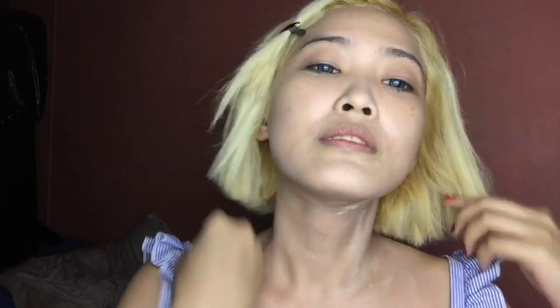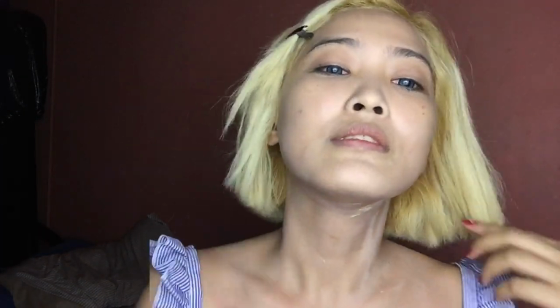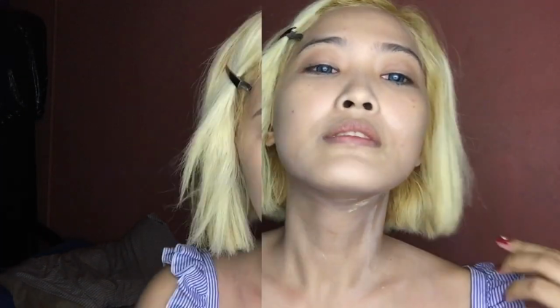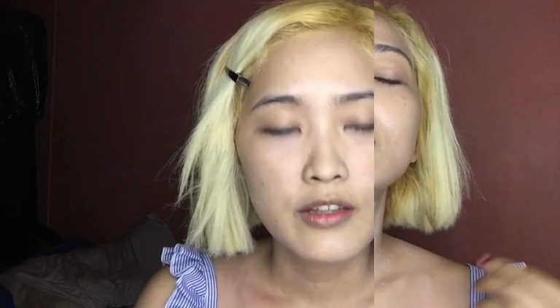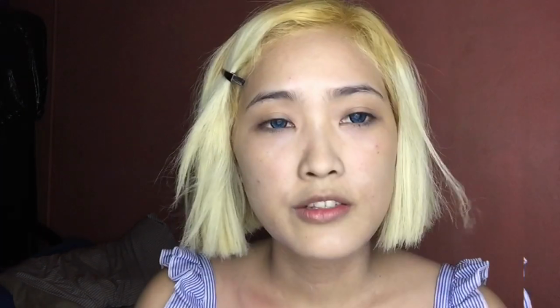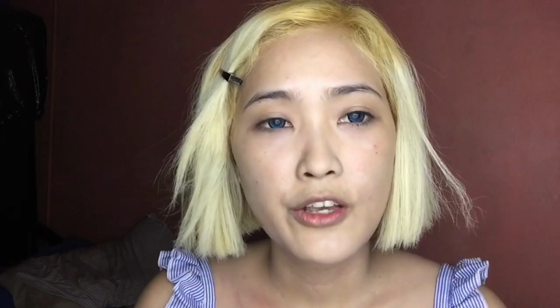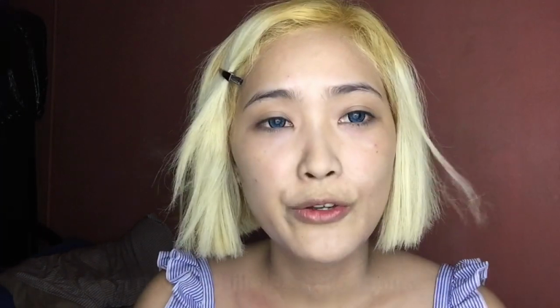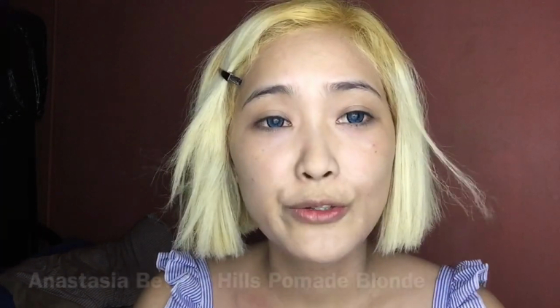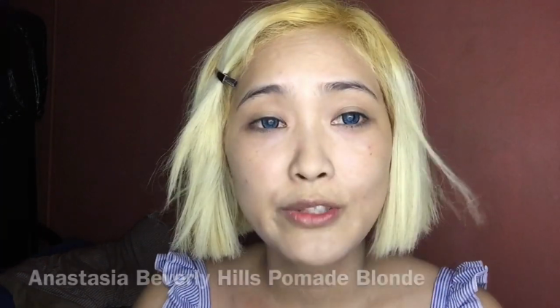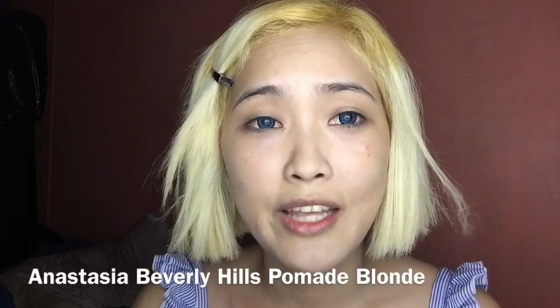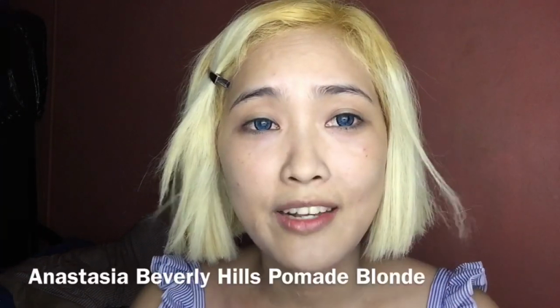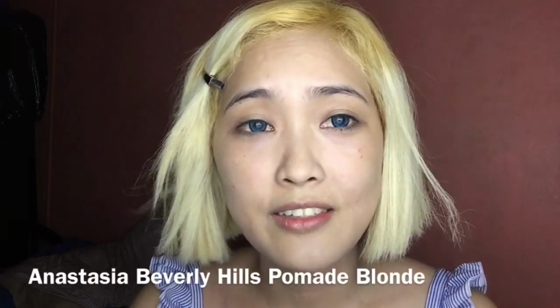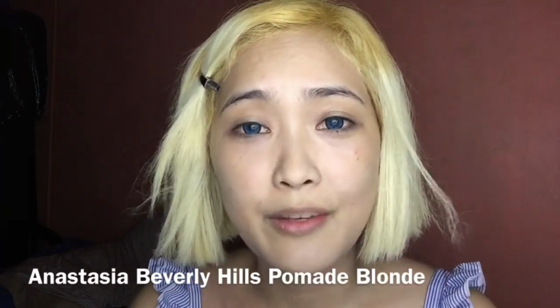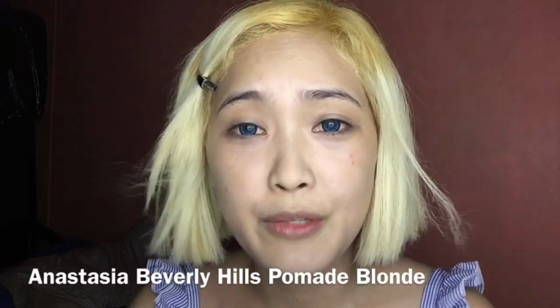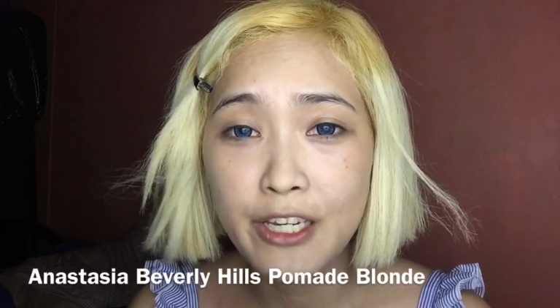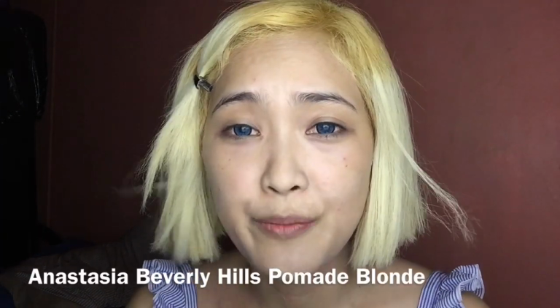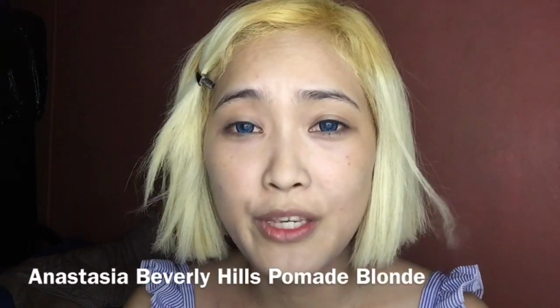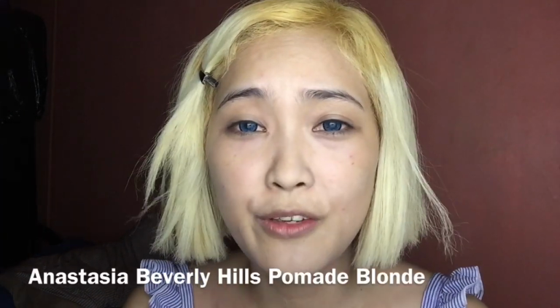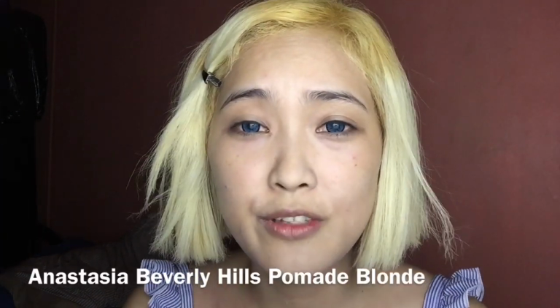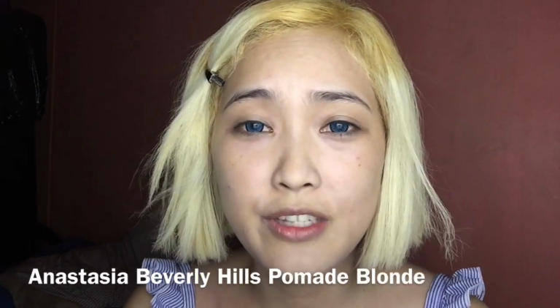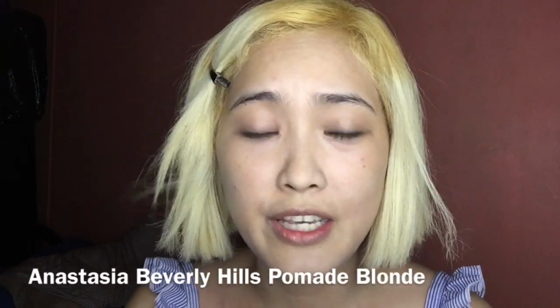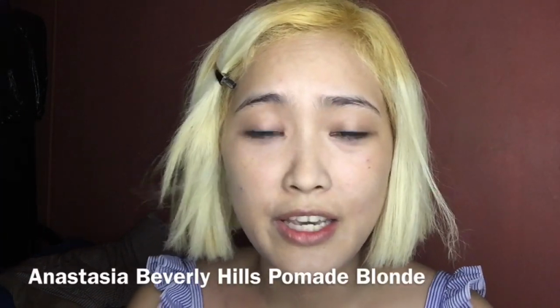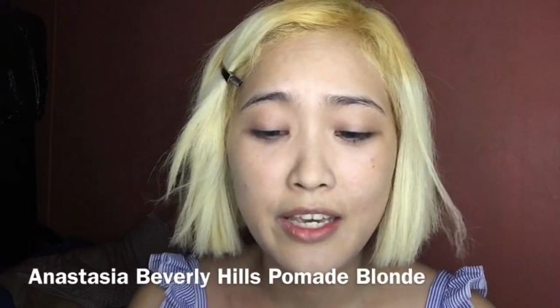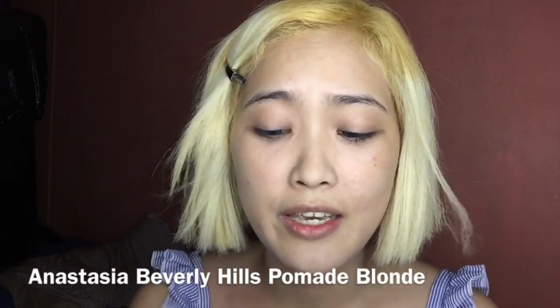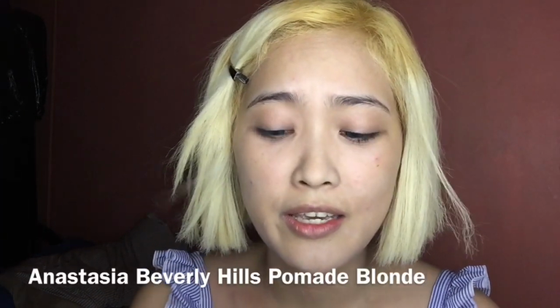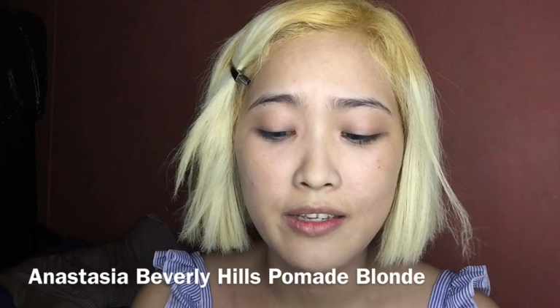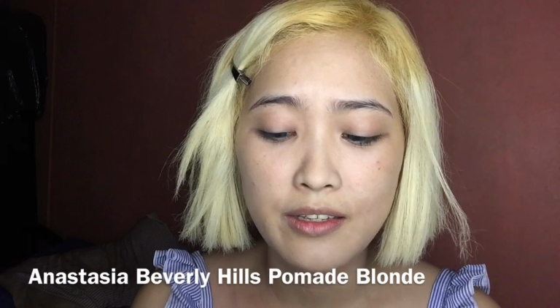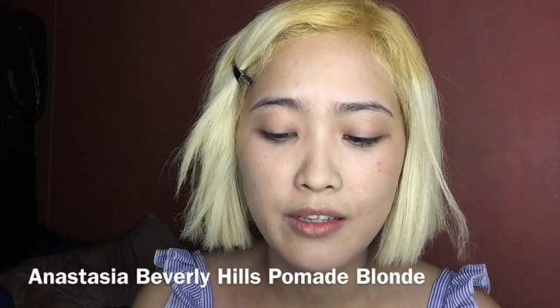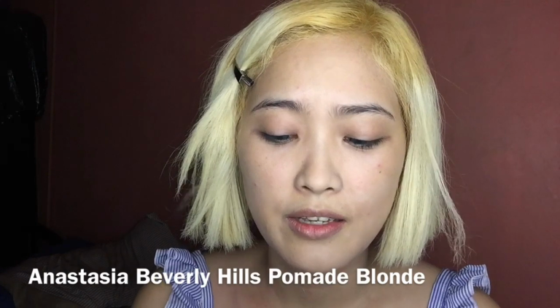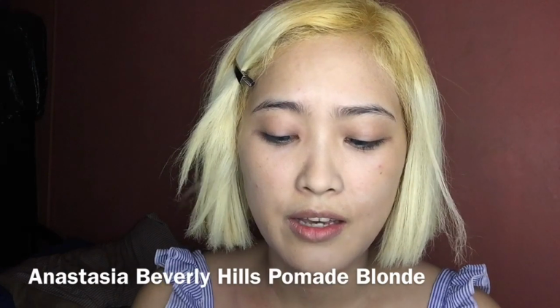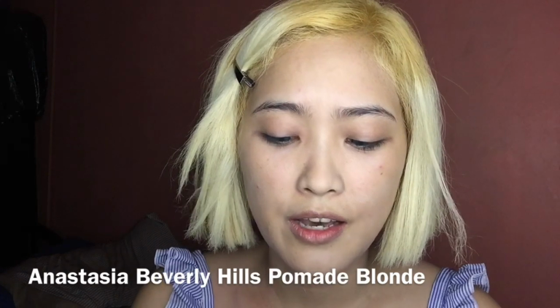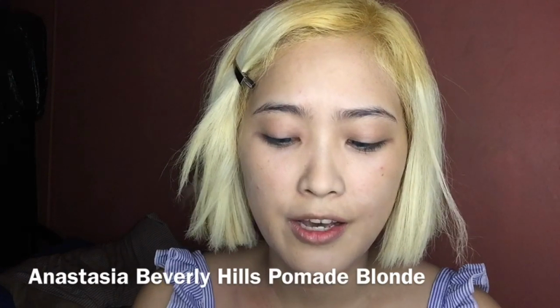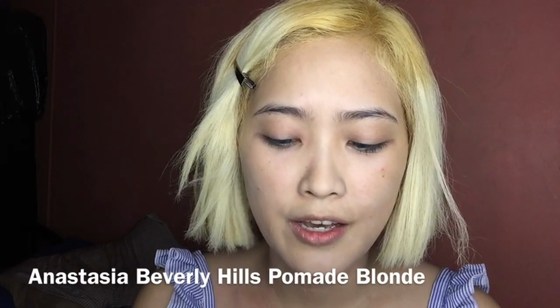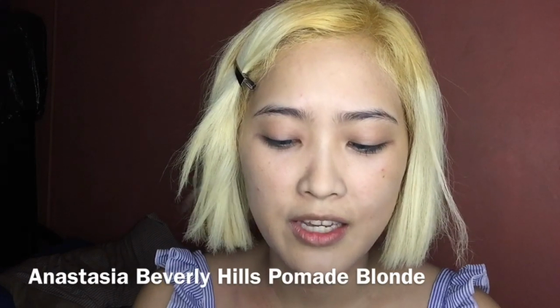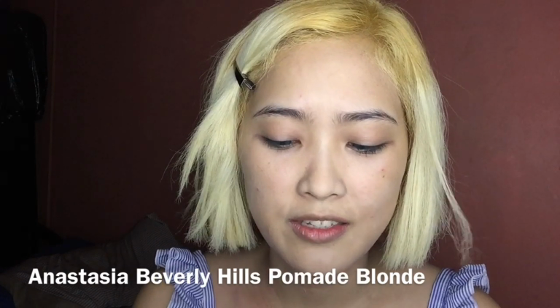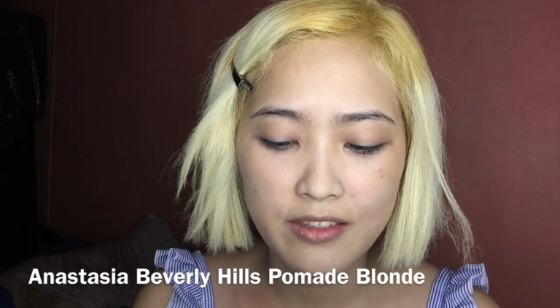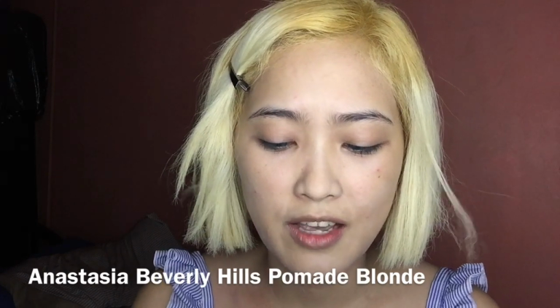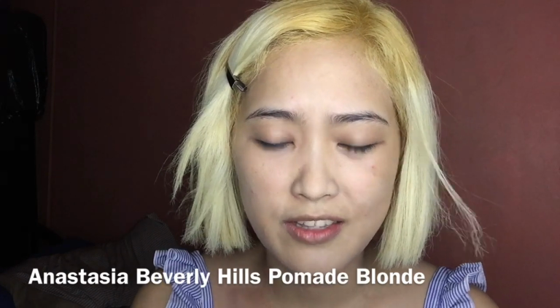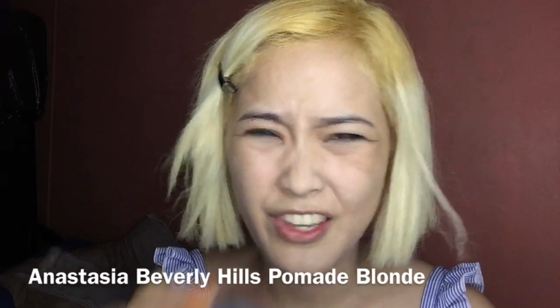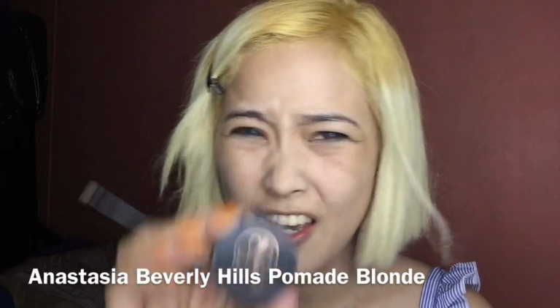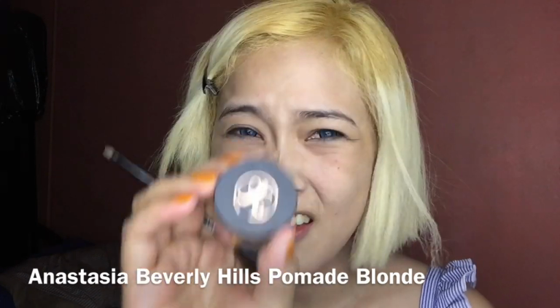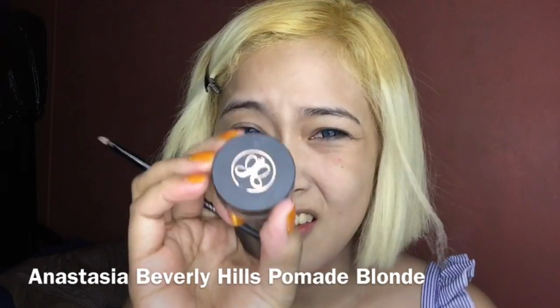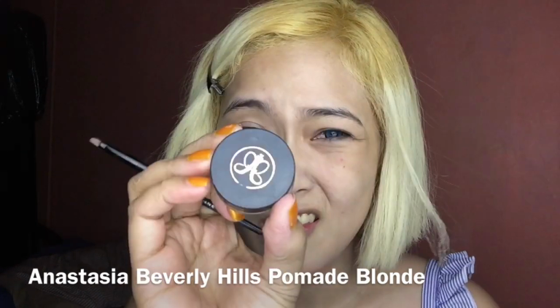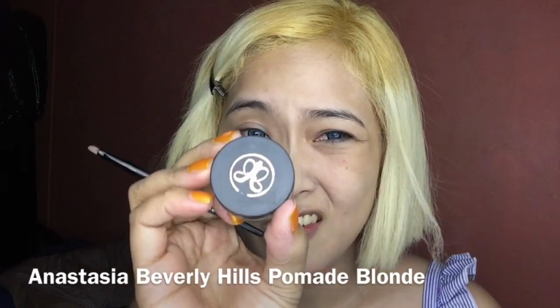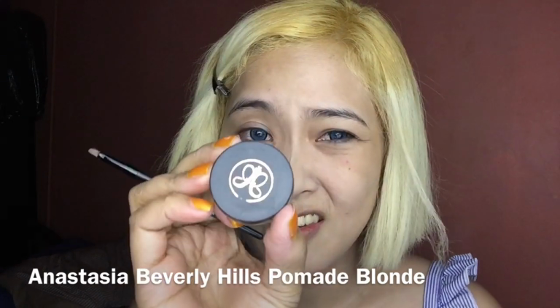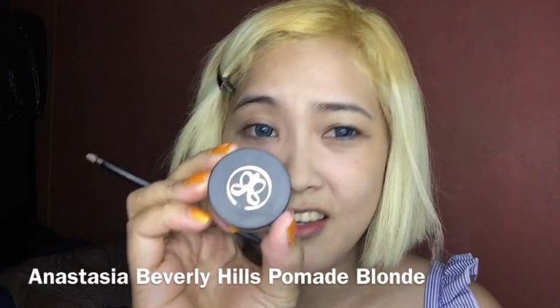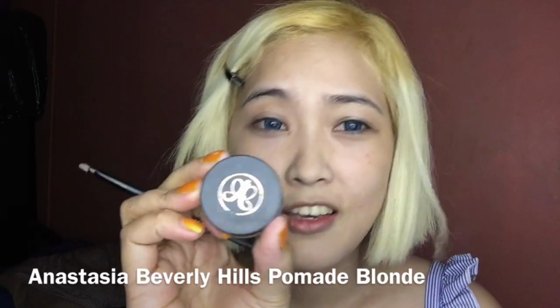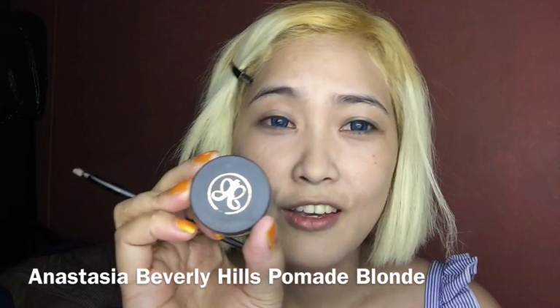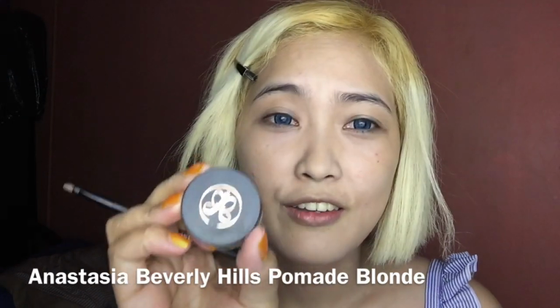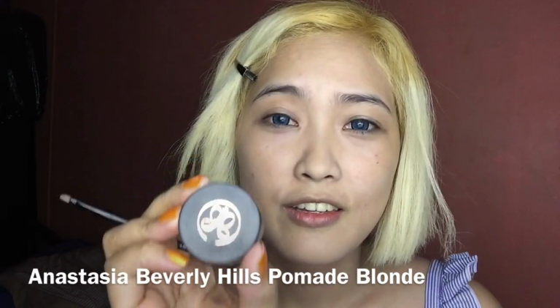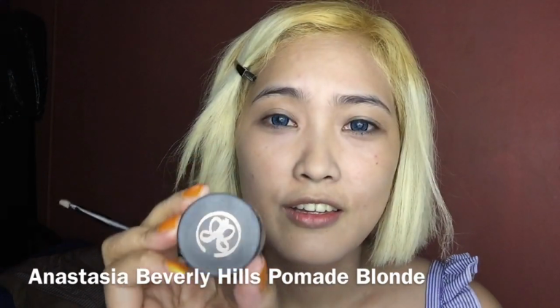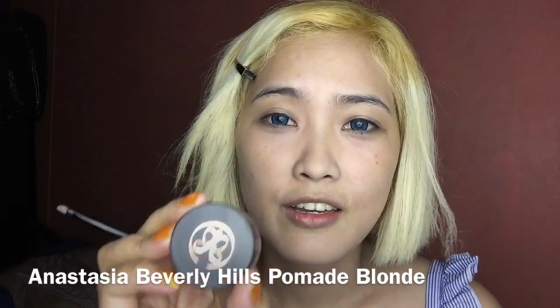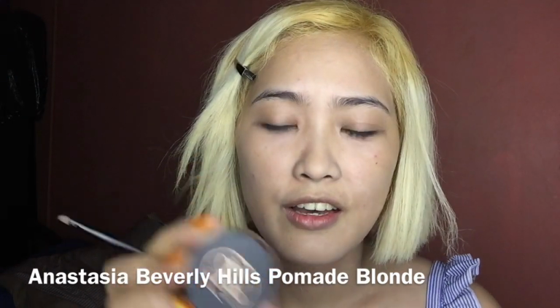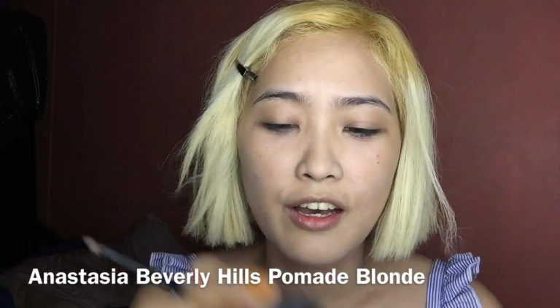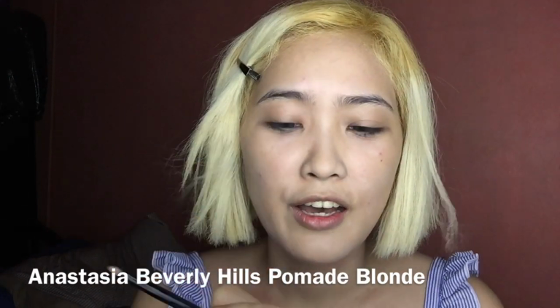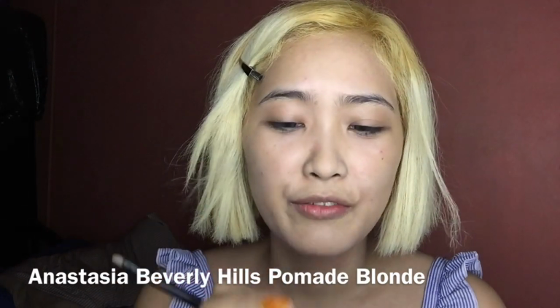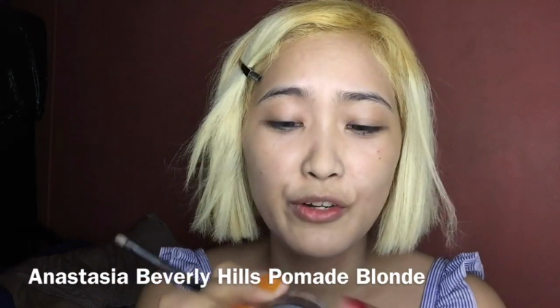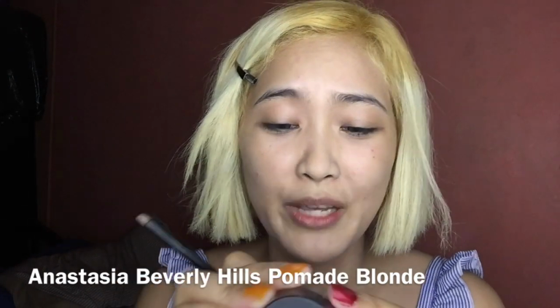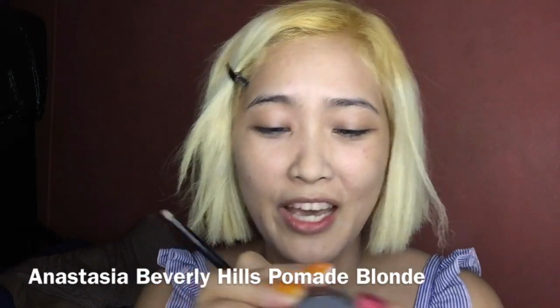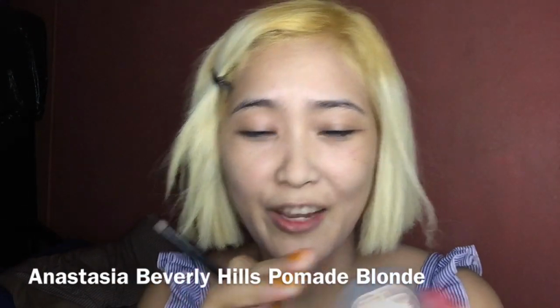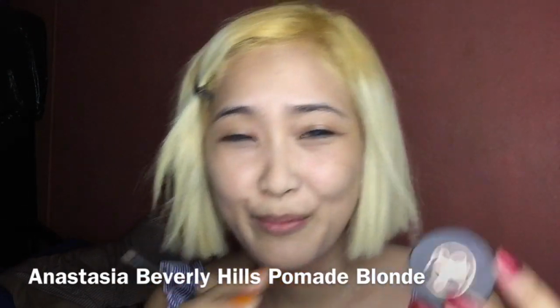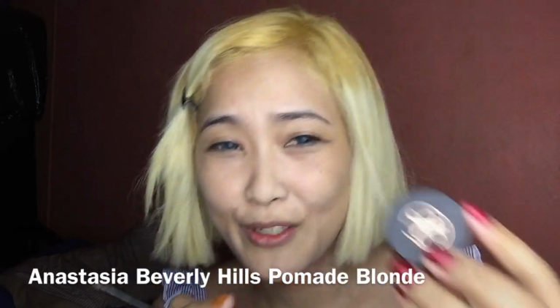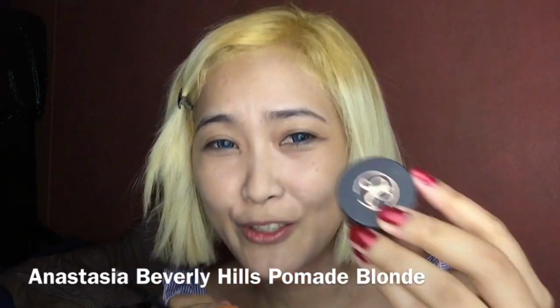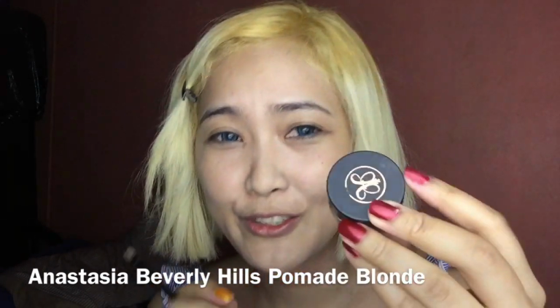Next, I'm going to be using Anastasia for my eyebrows.